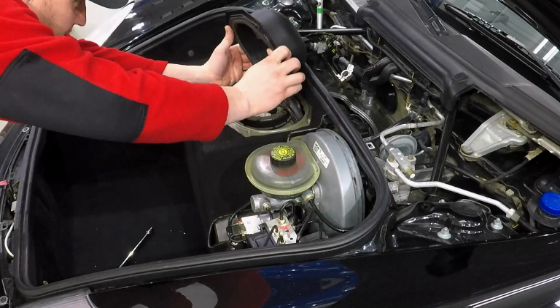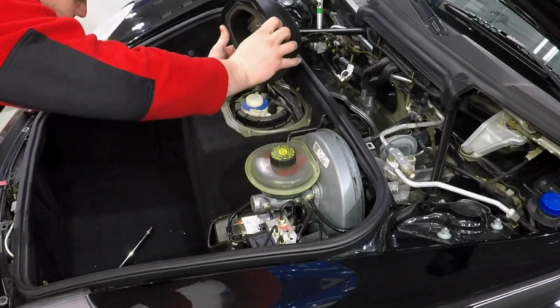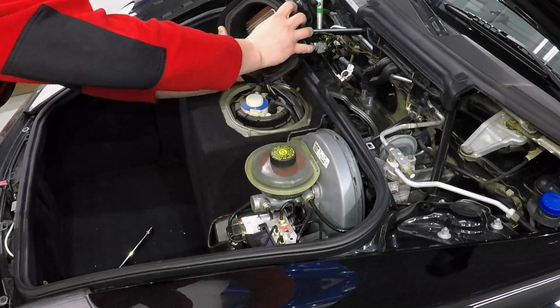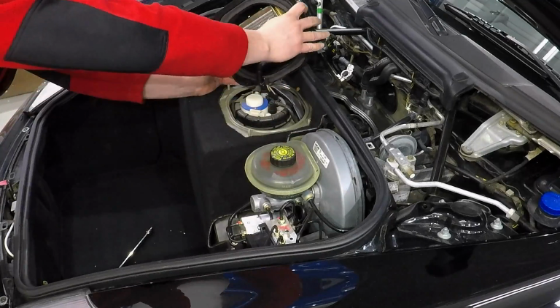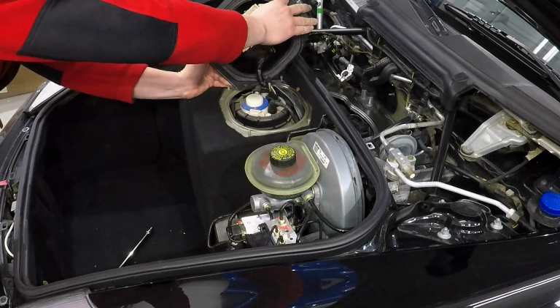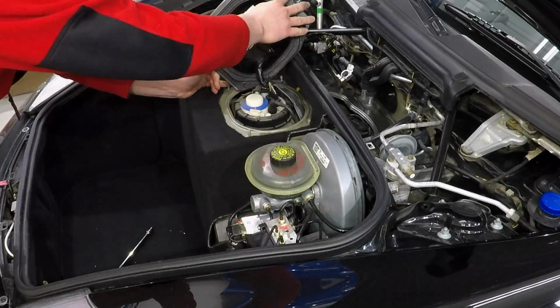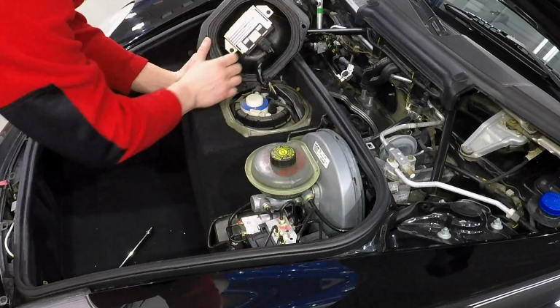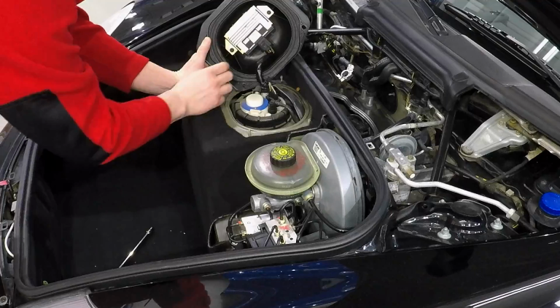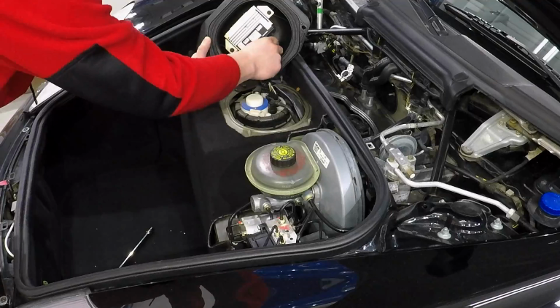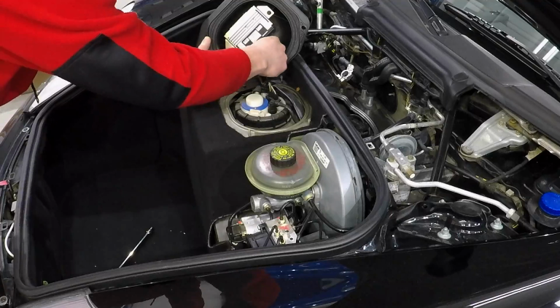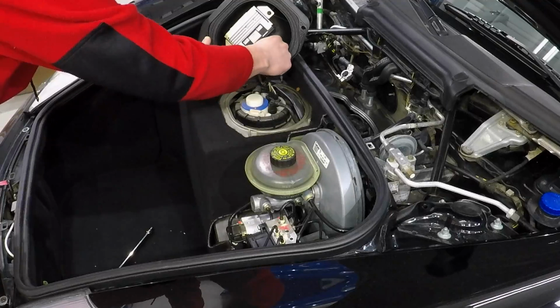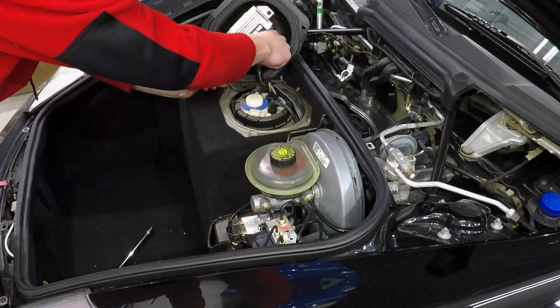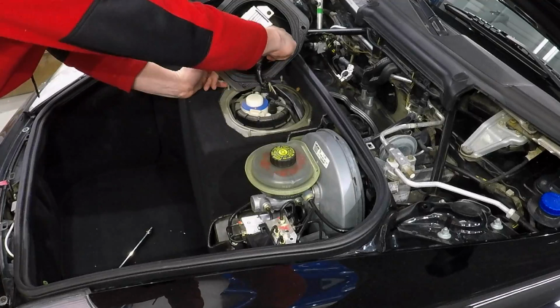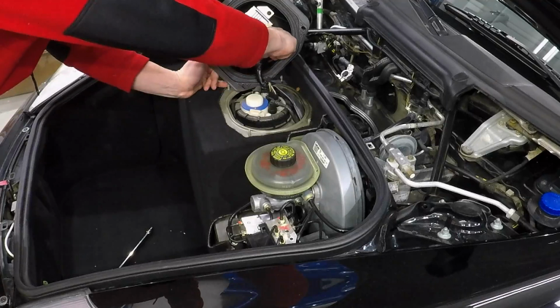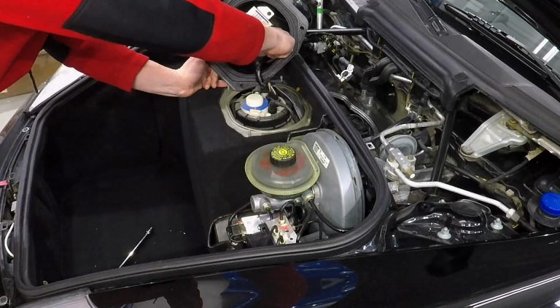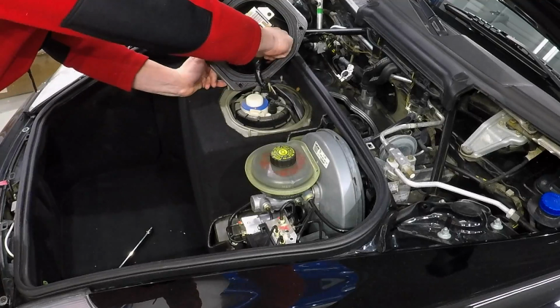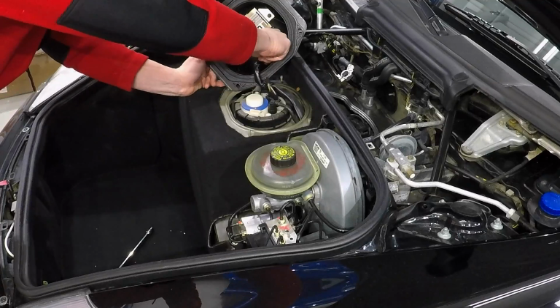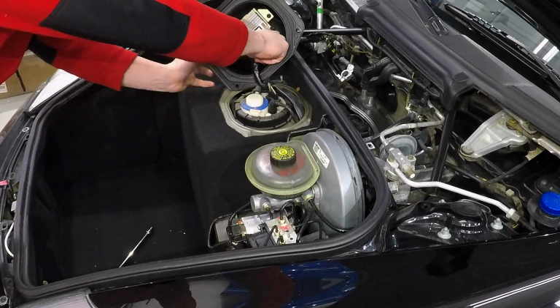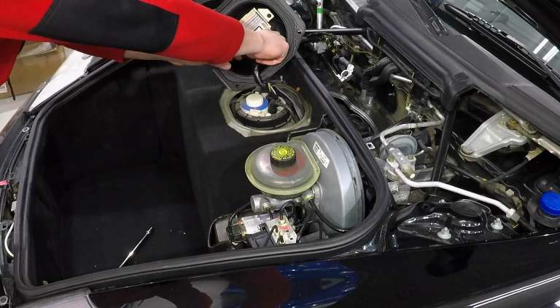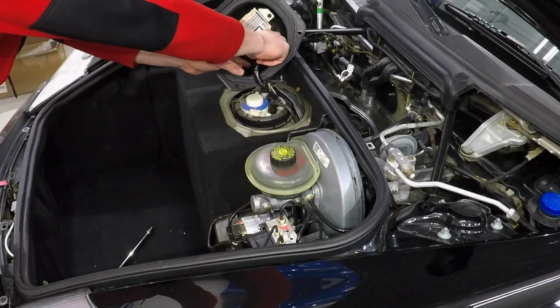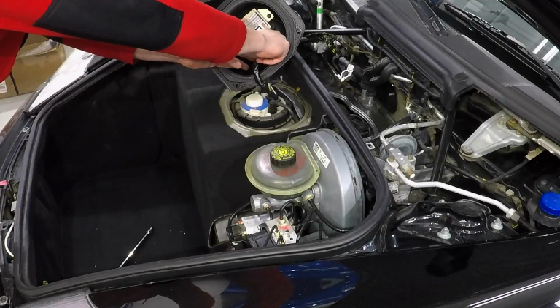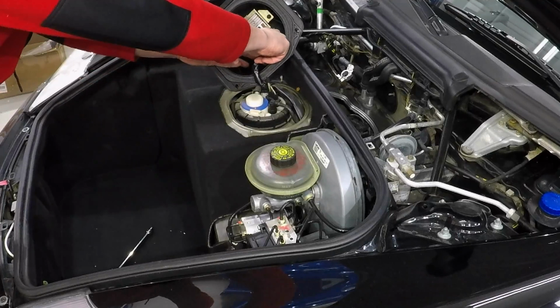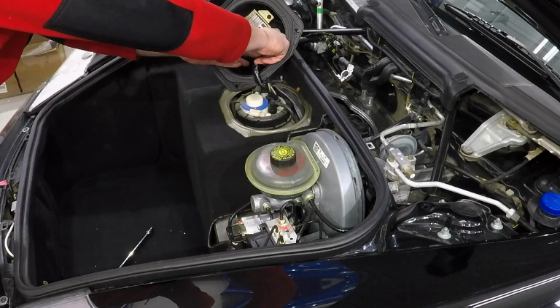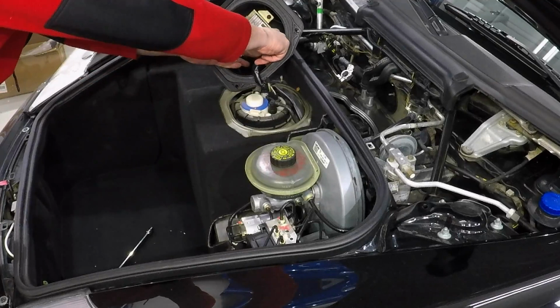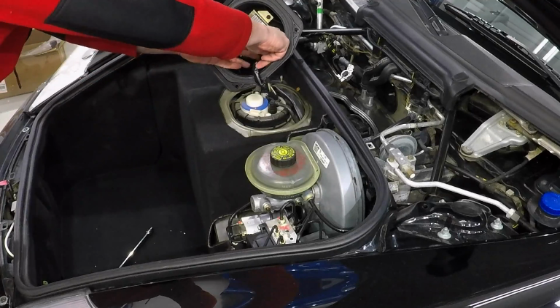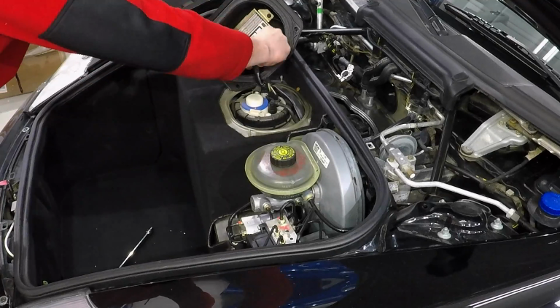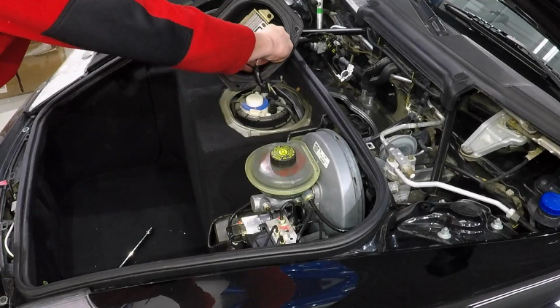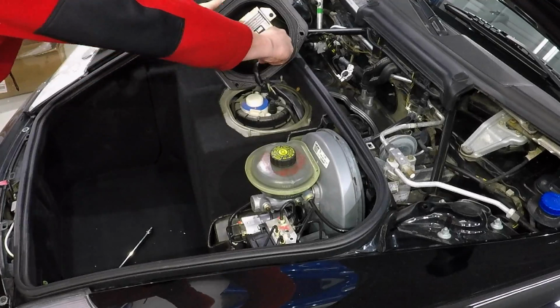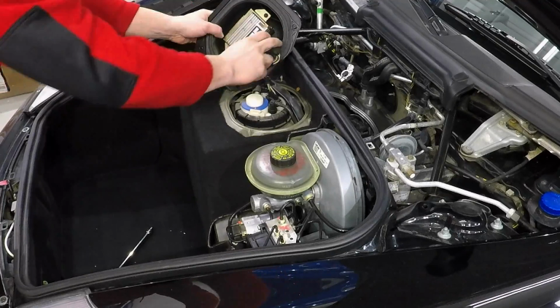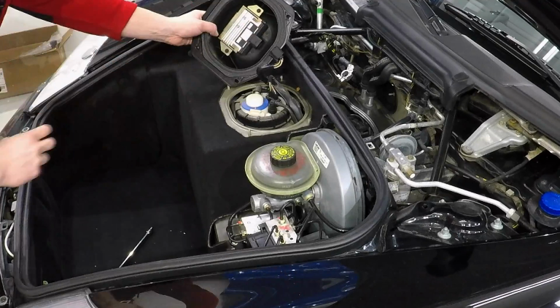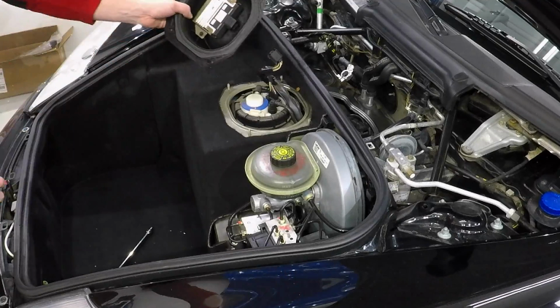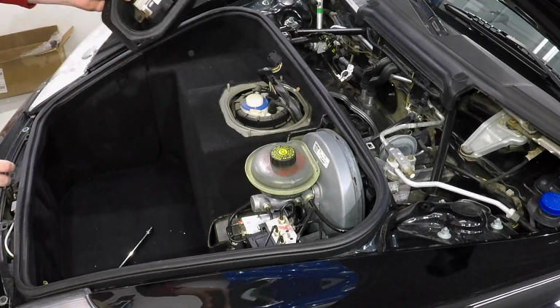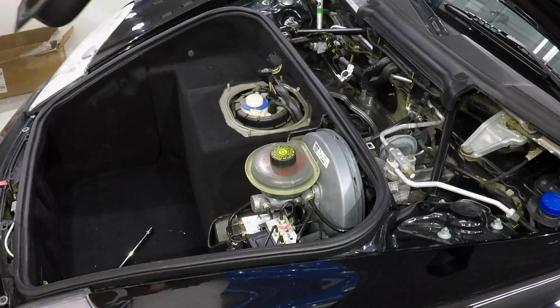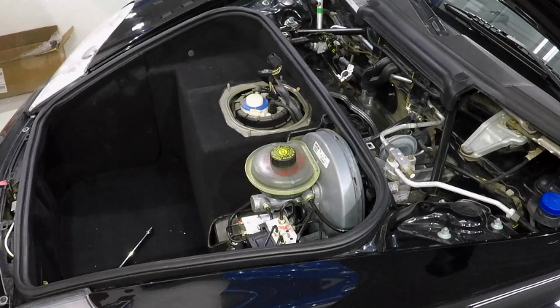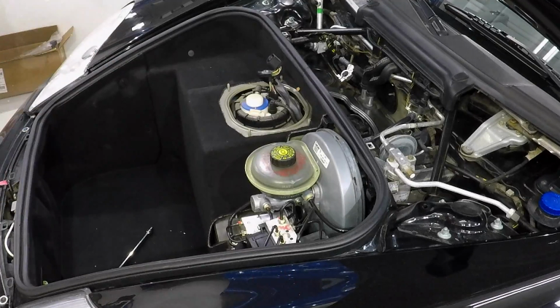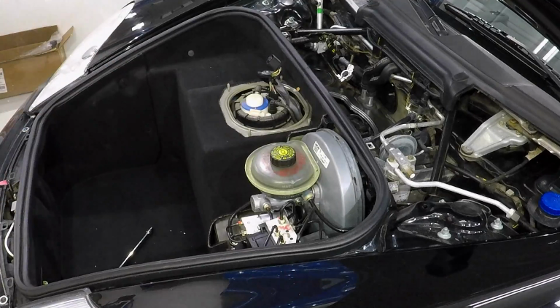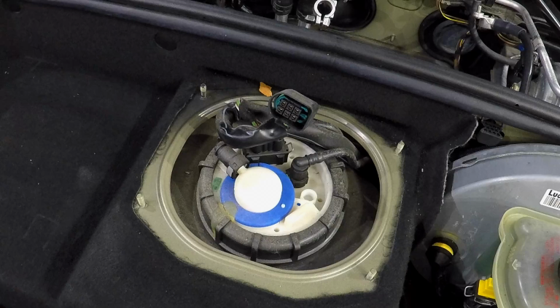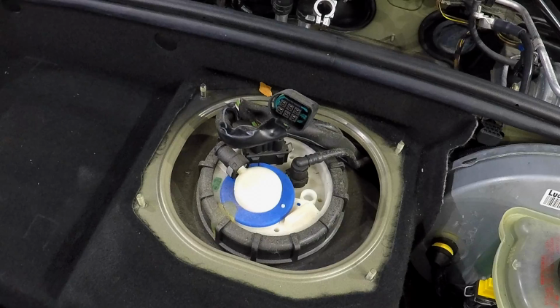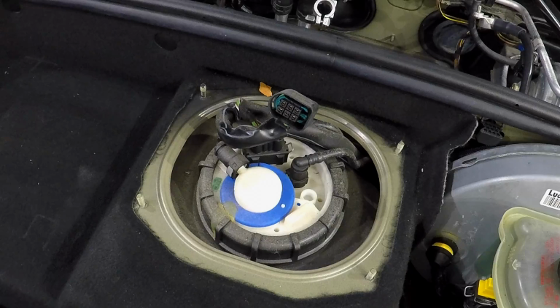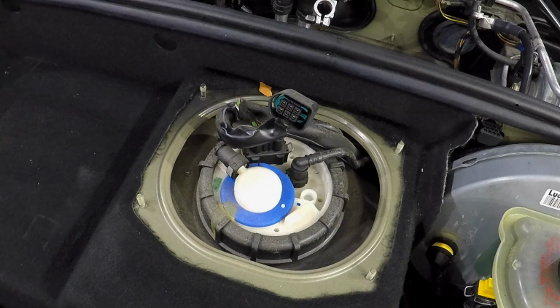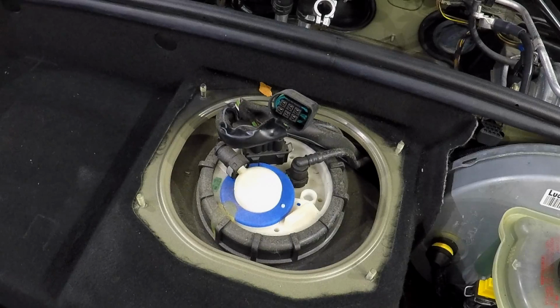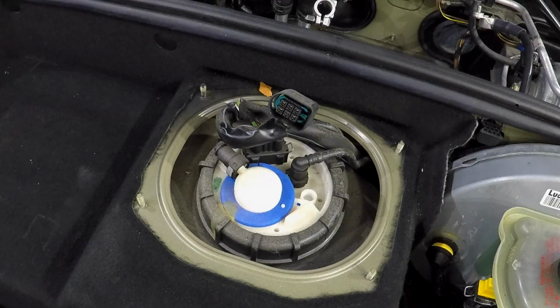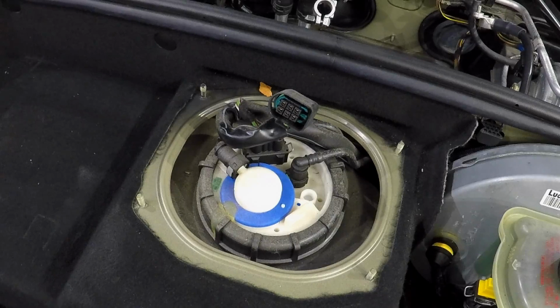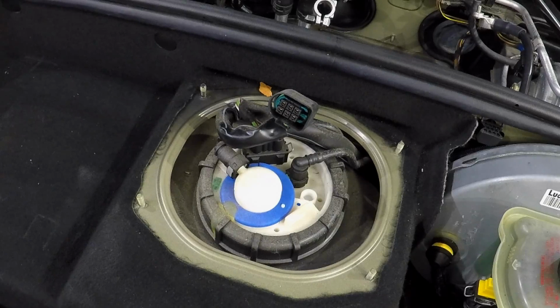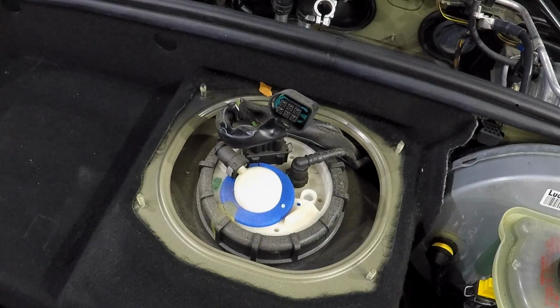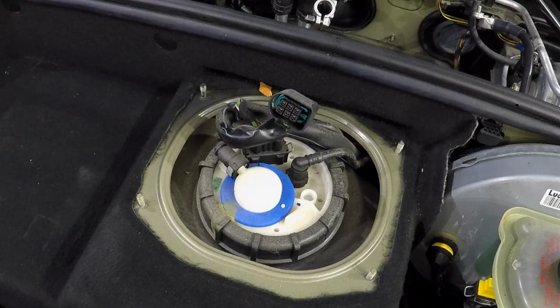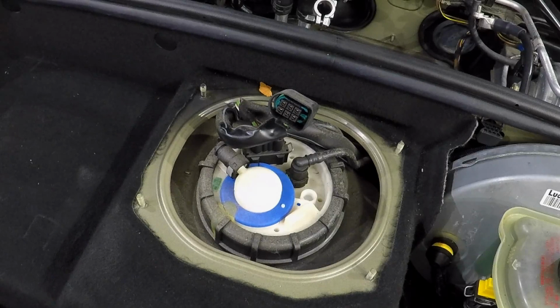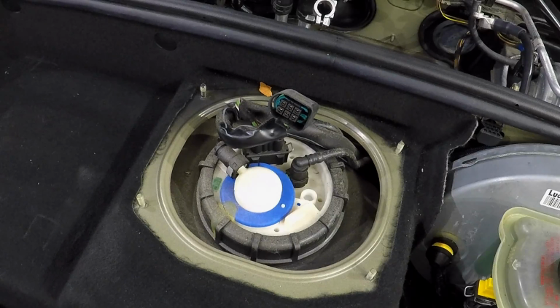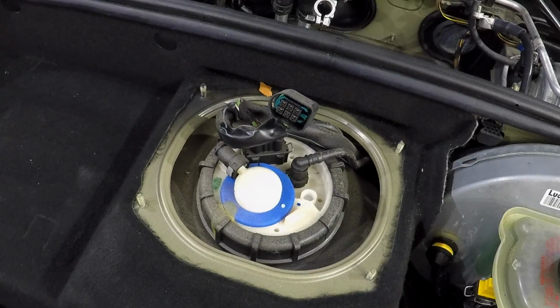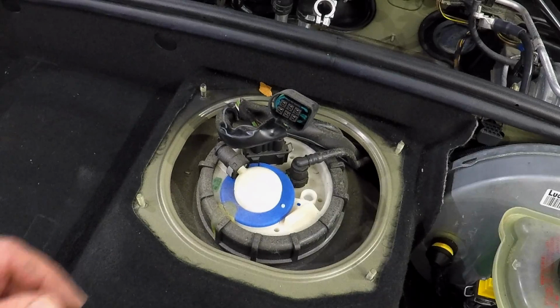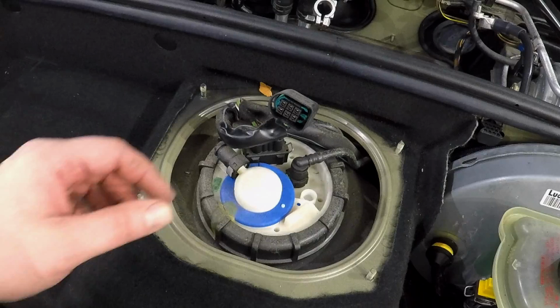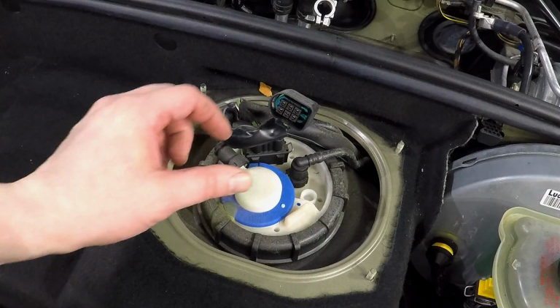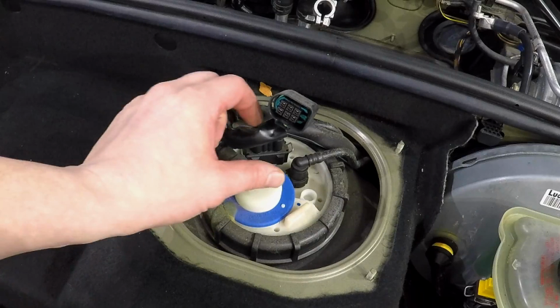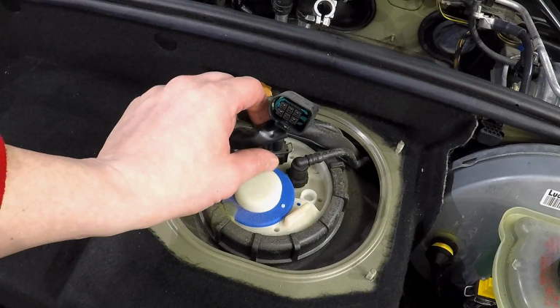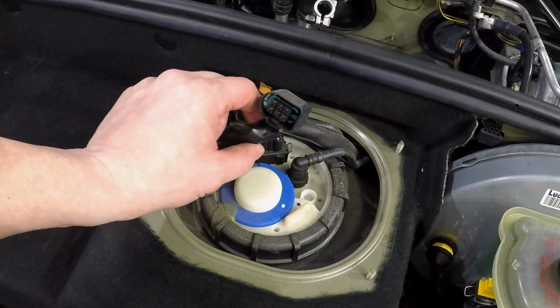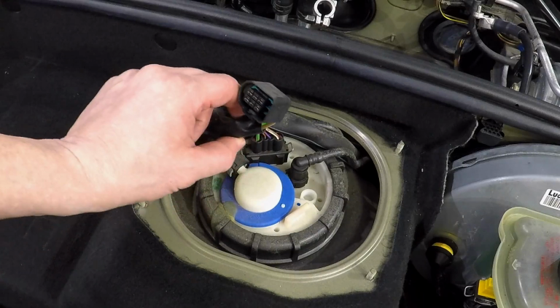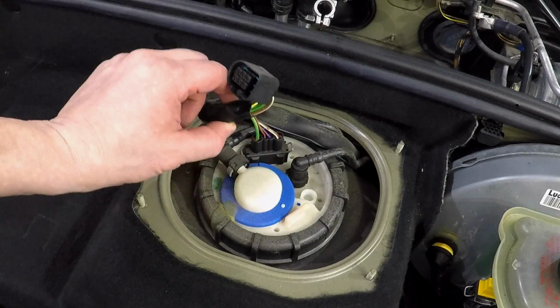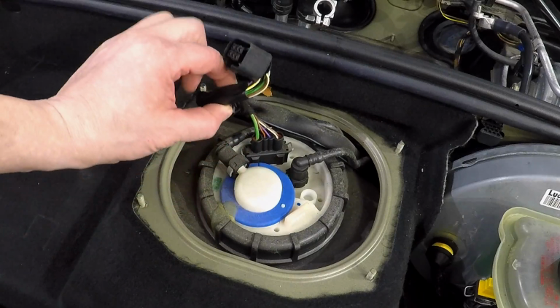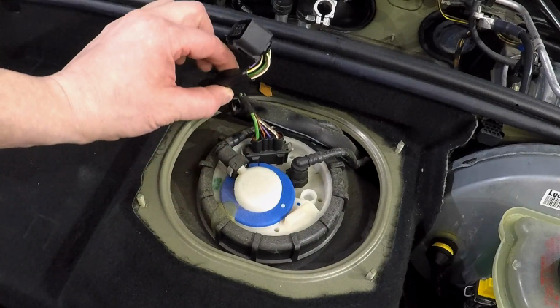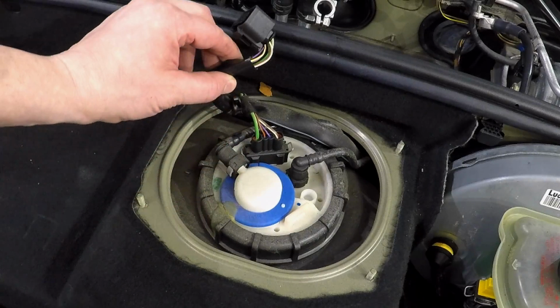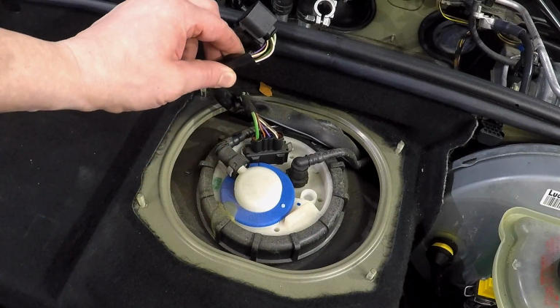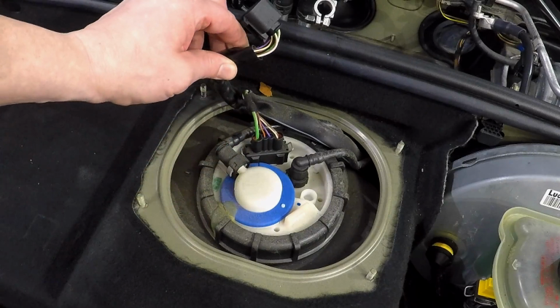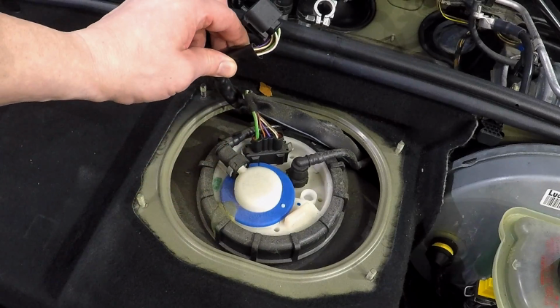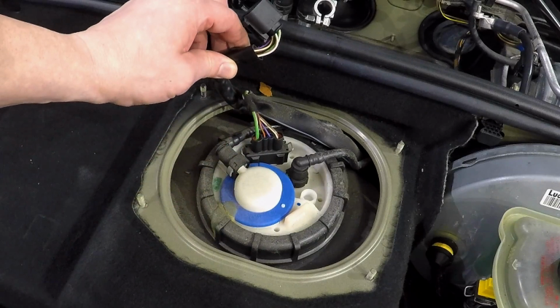Then we disconnect the connector to the module from underneath there. Then we're left with the top side of the fuel pump.